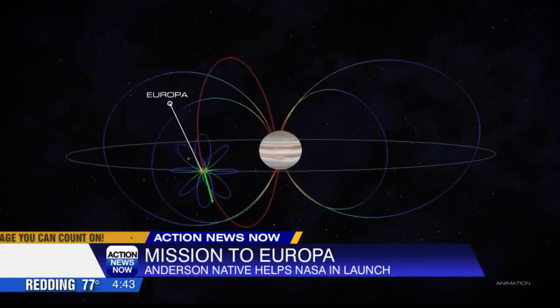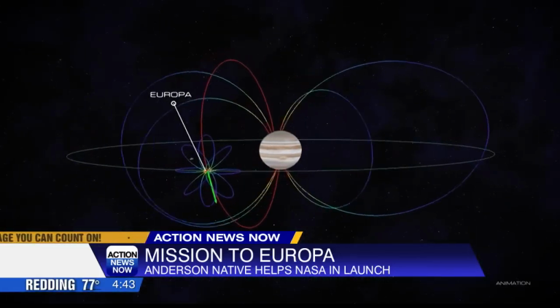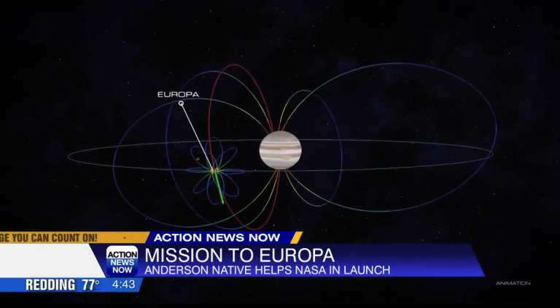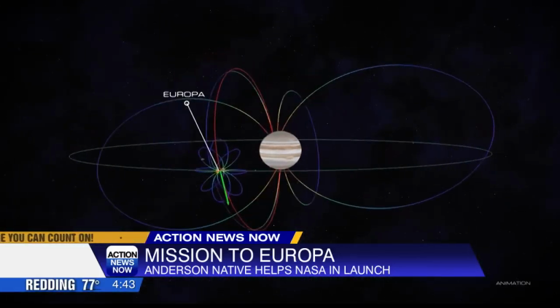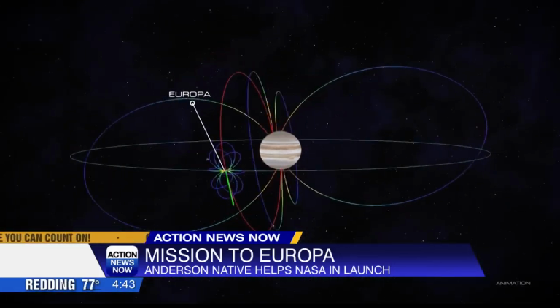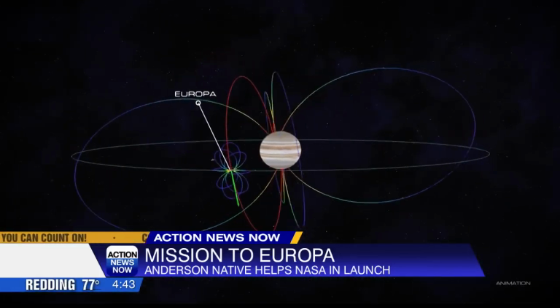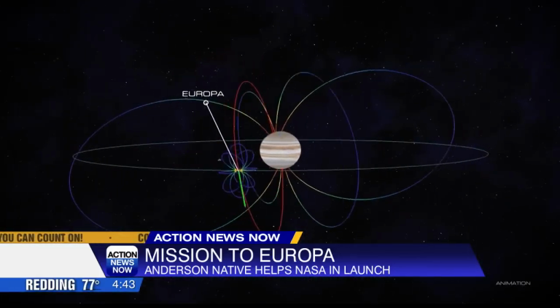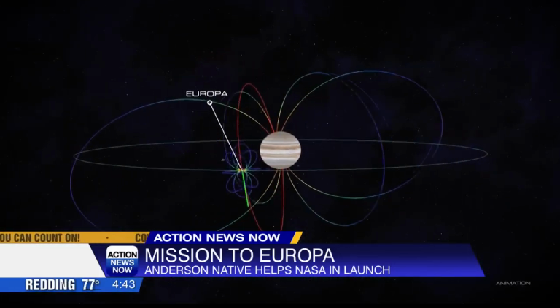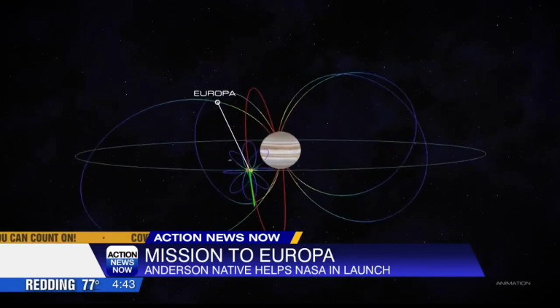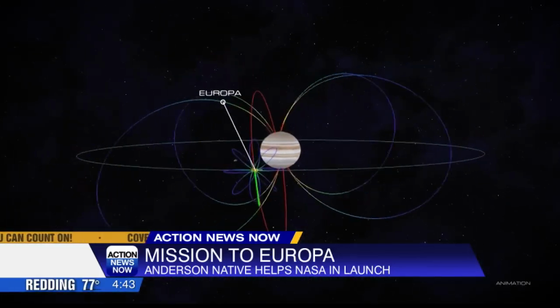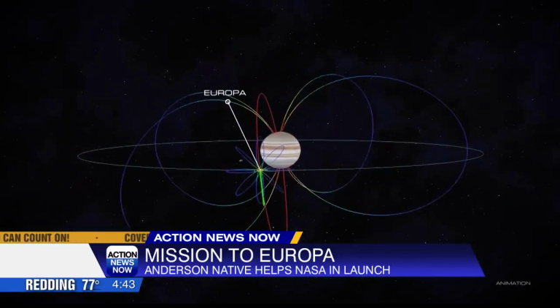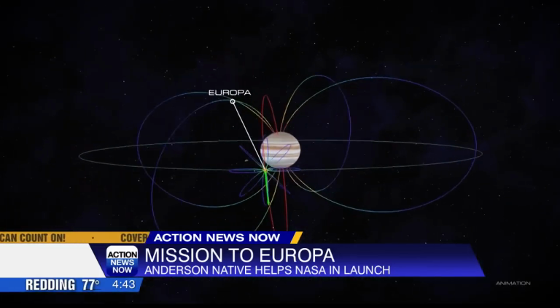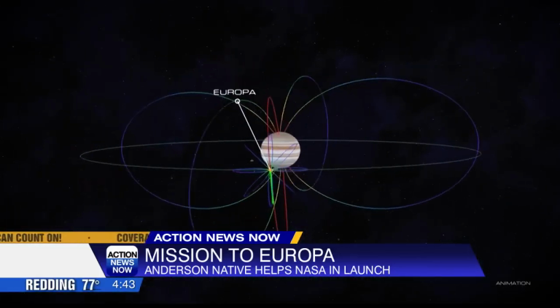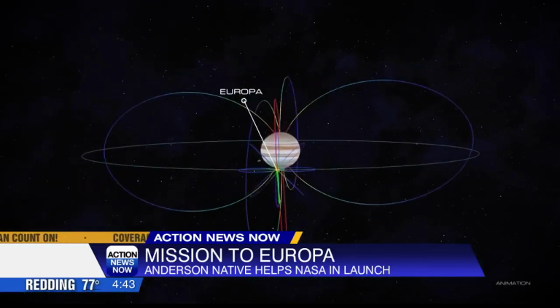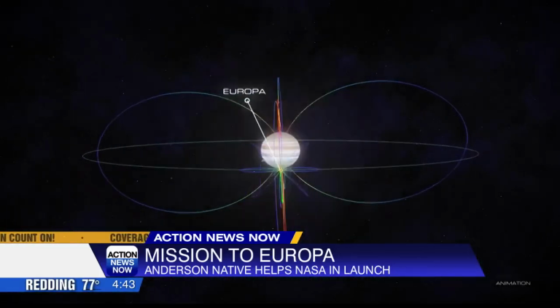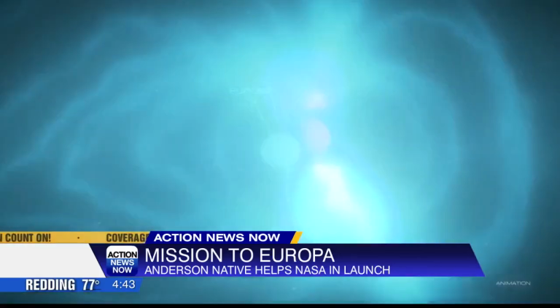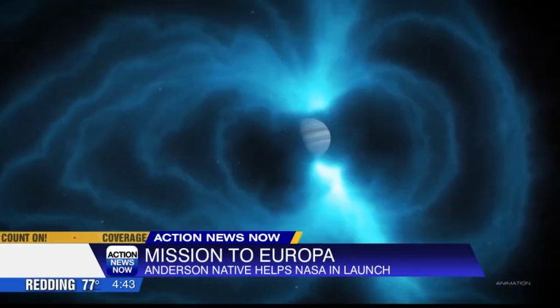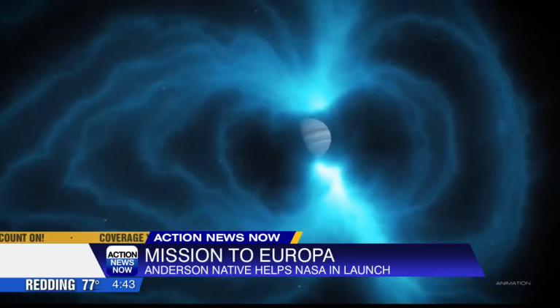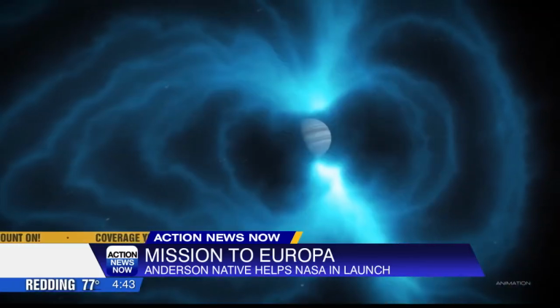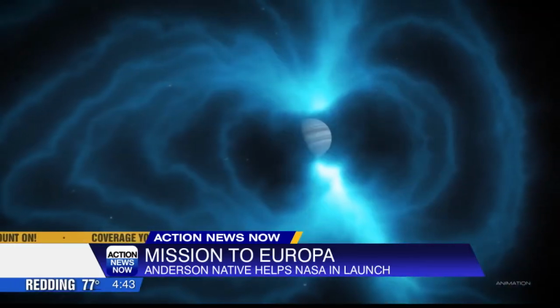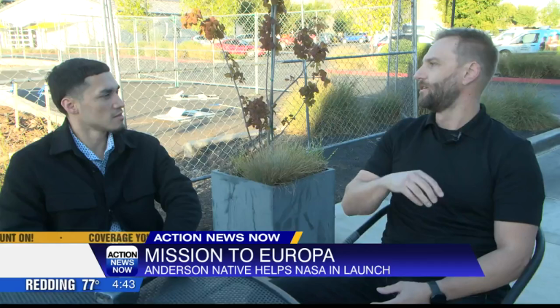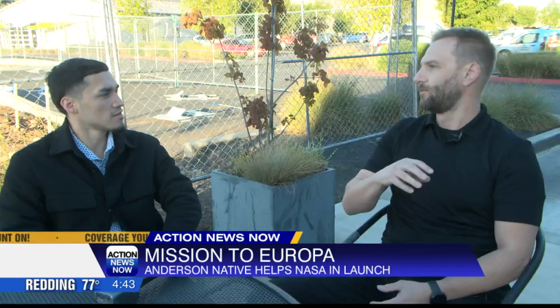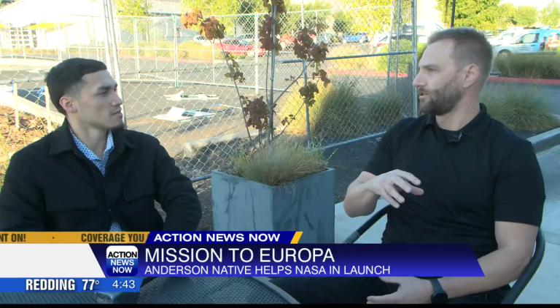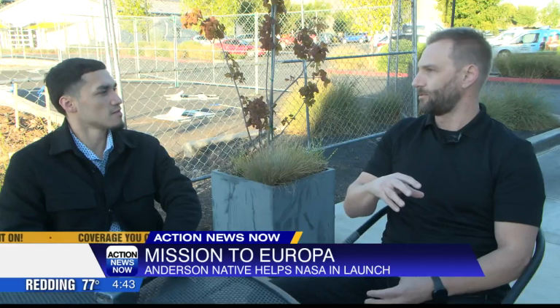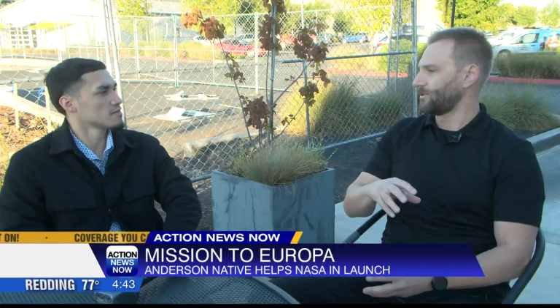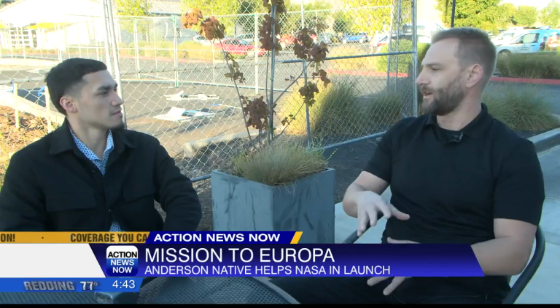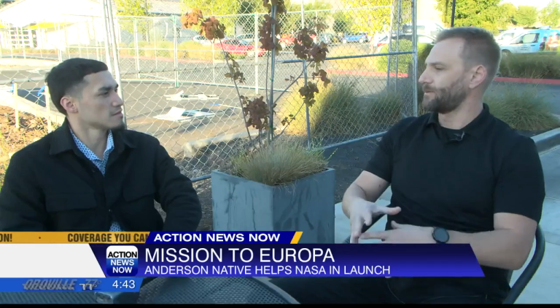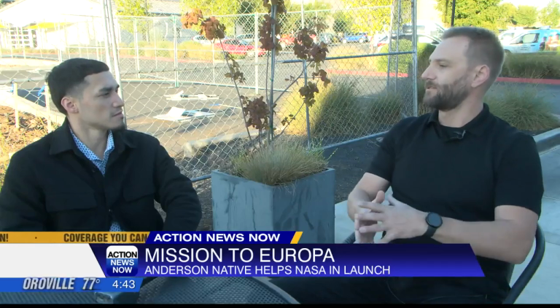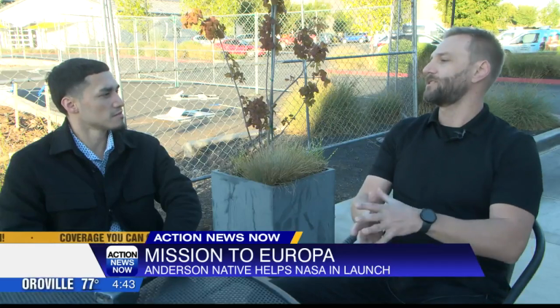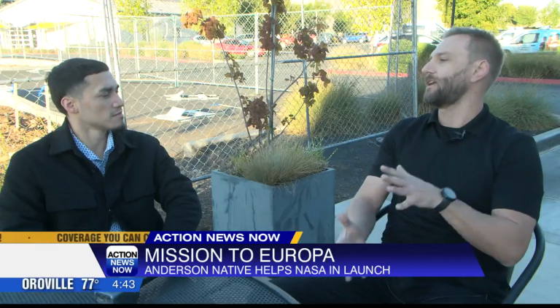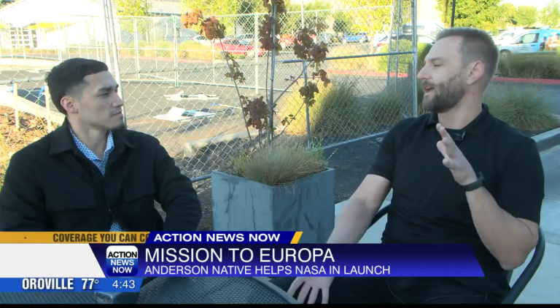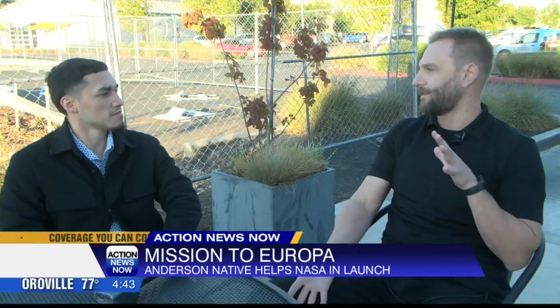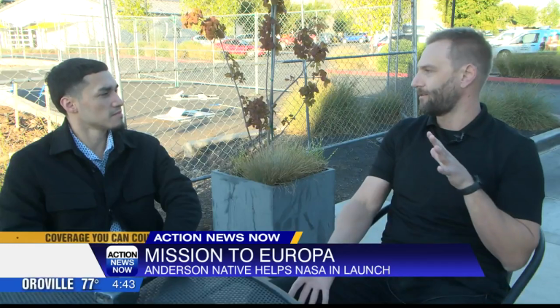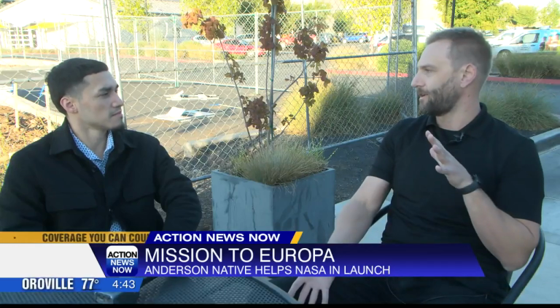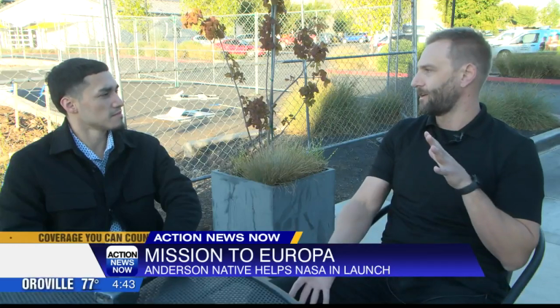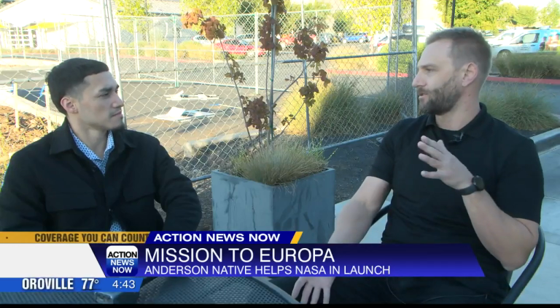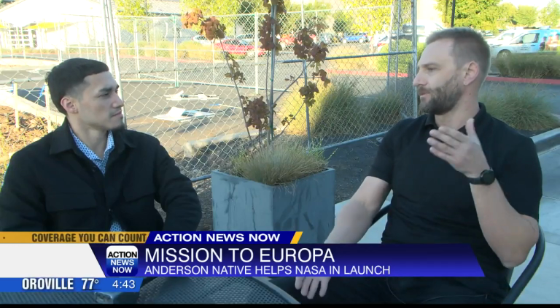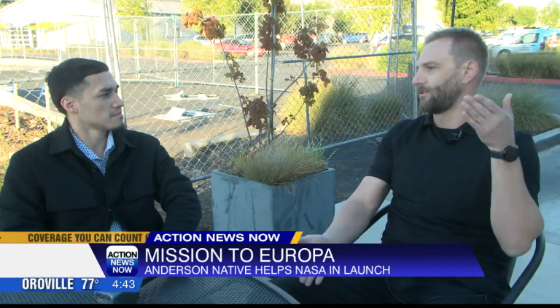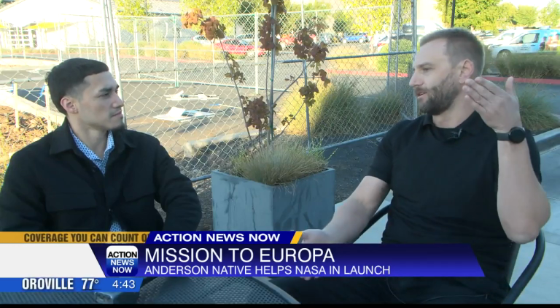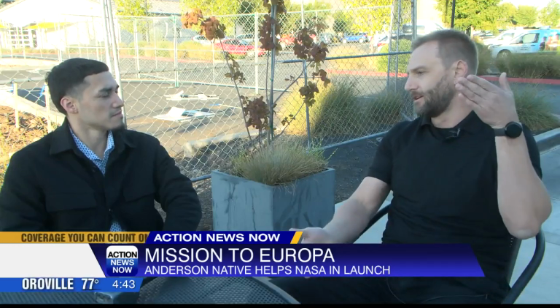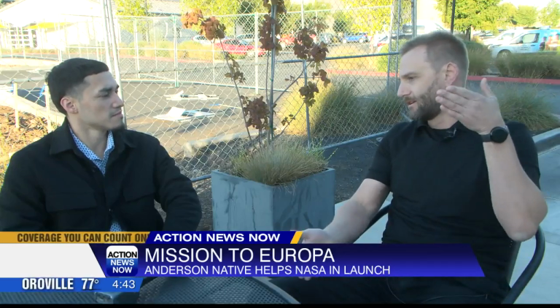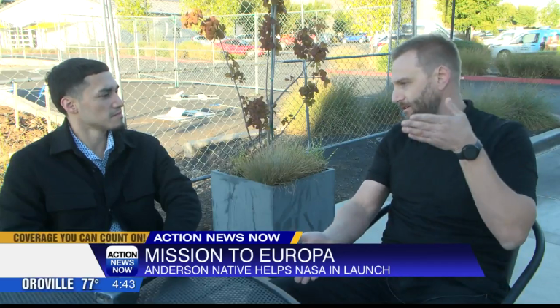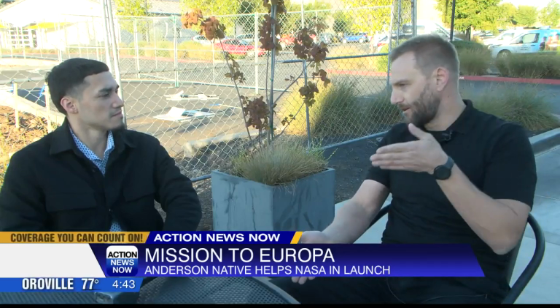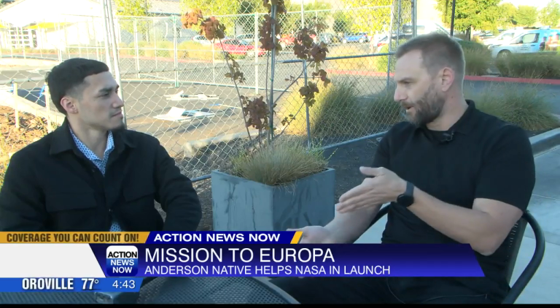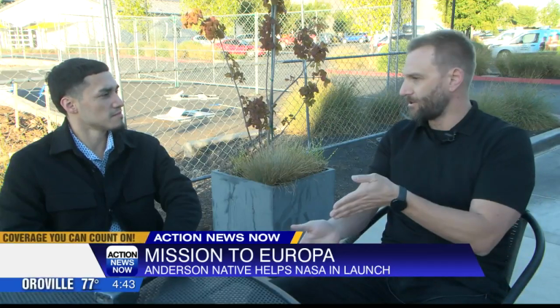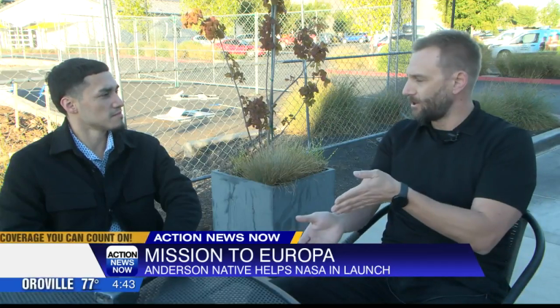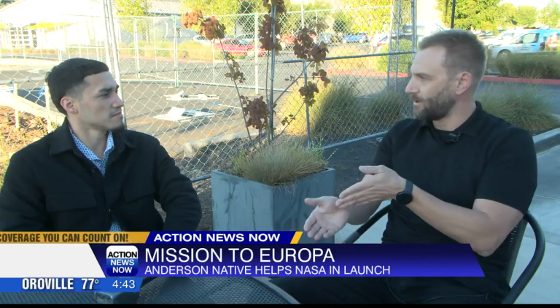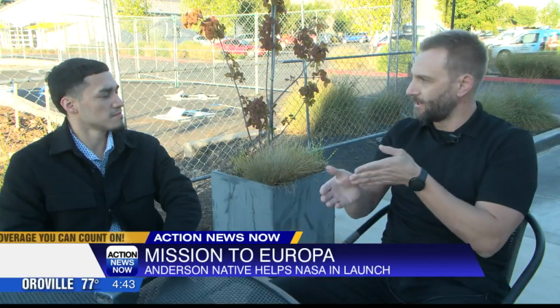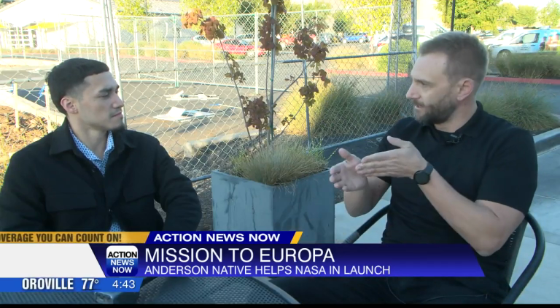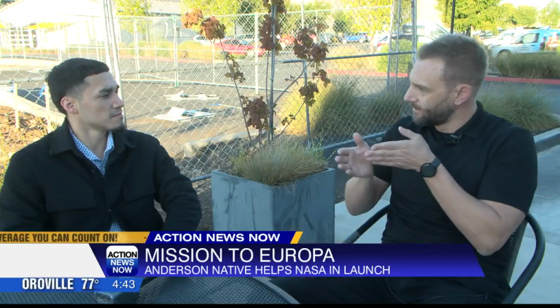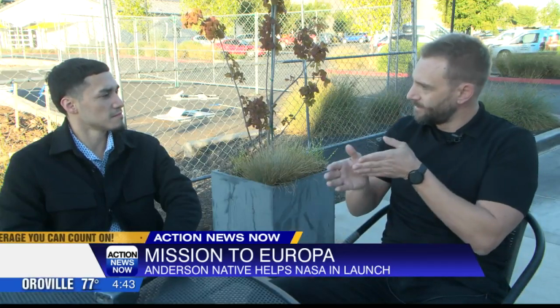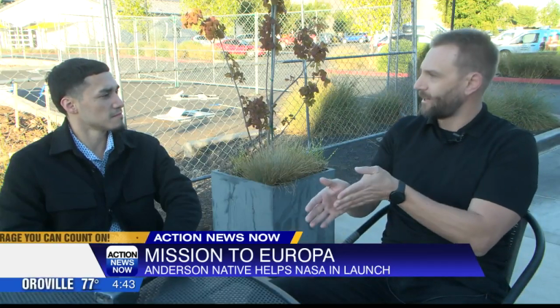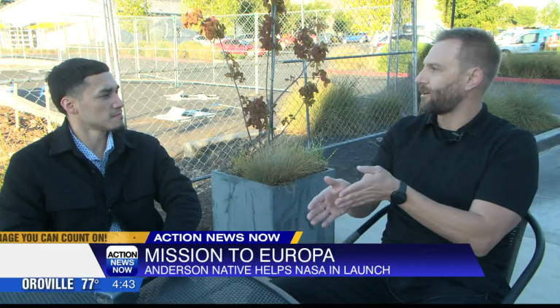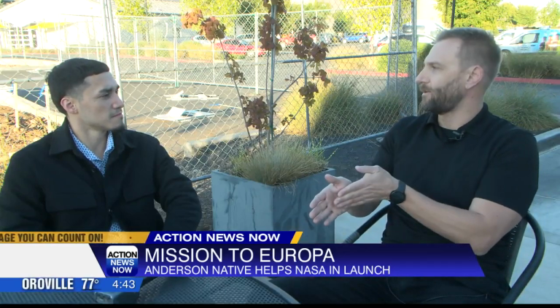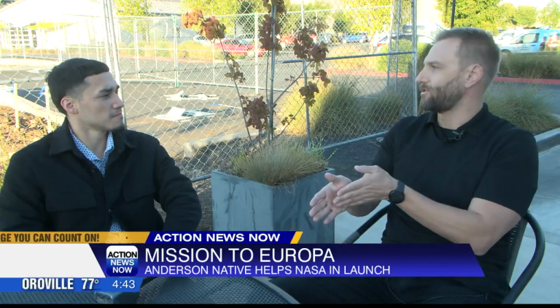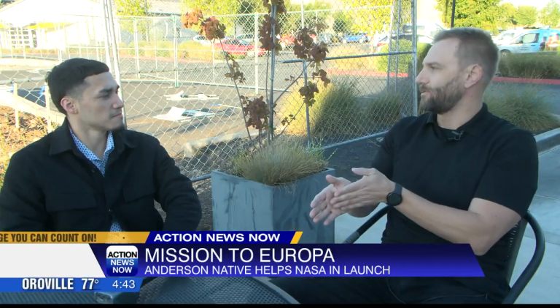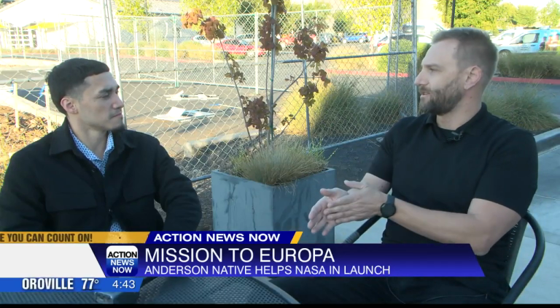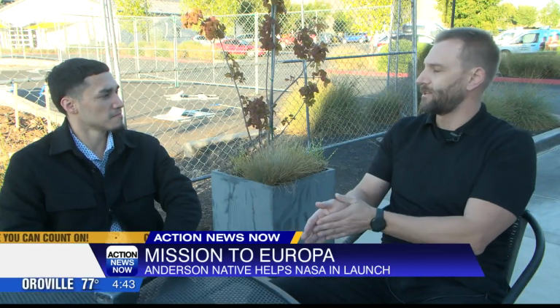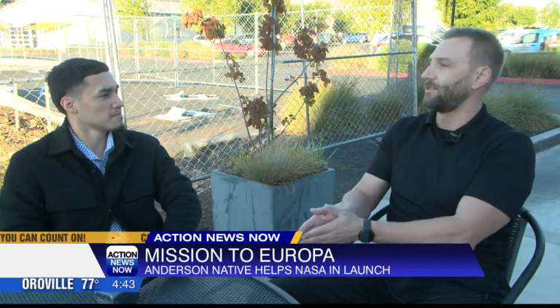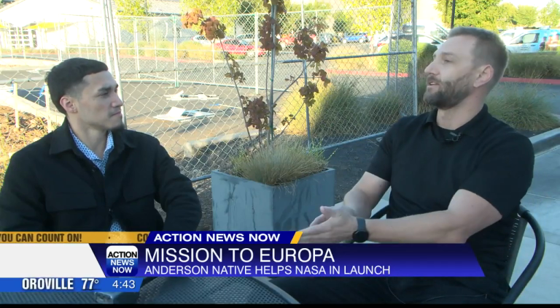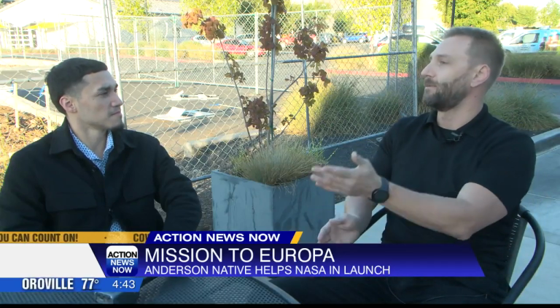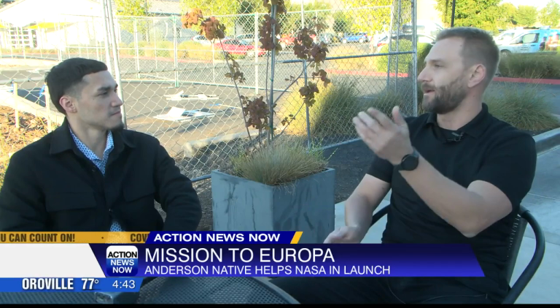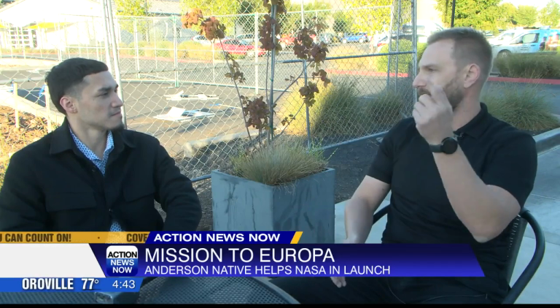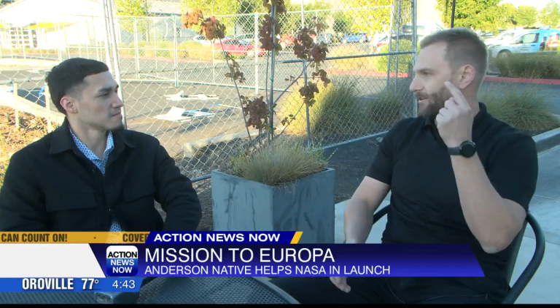The mission plan is to orbit Jupiter multiple times, kind of stay out of that radiation belt, dip our toe in, take our measurements, and then come back out.